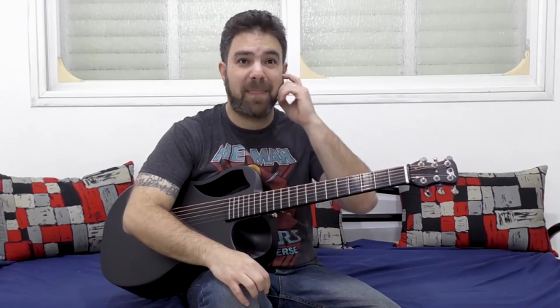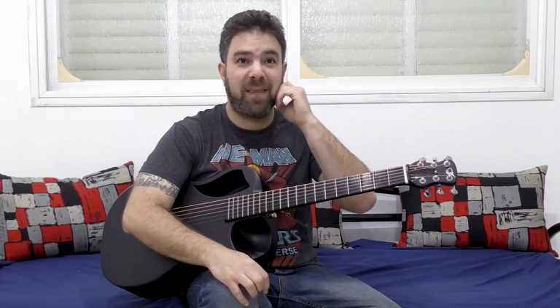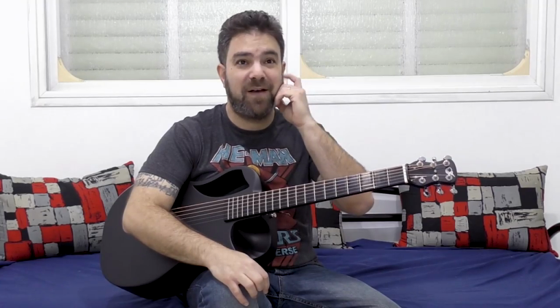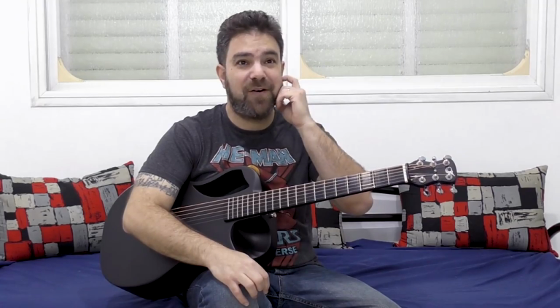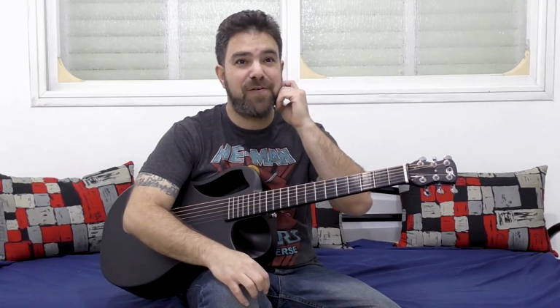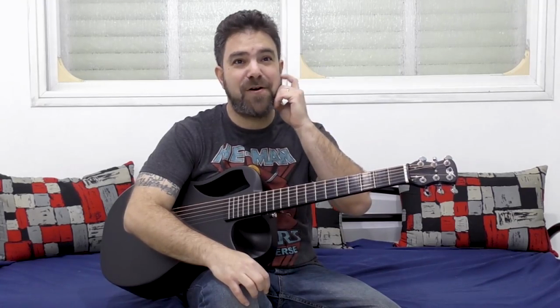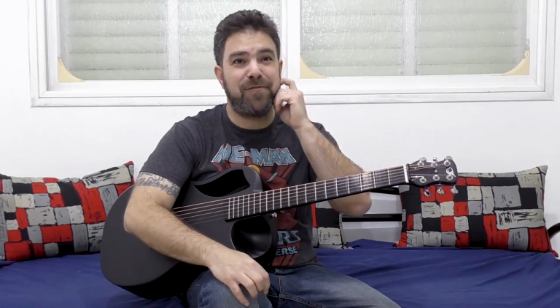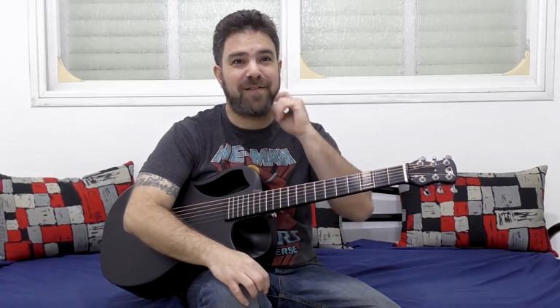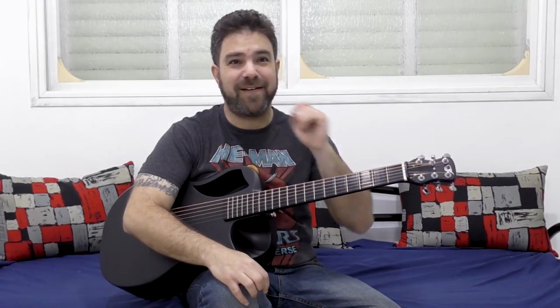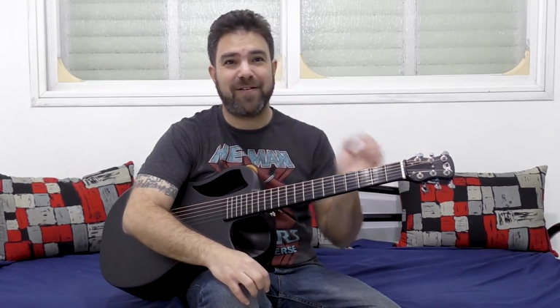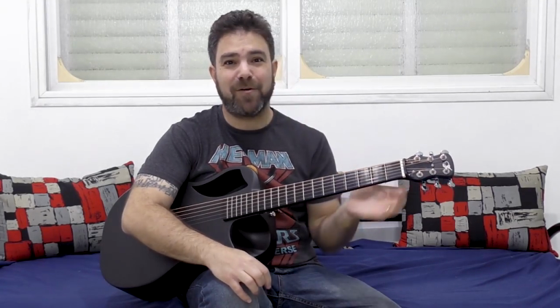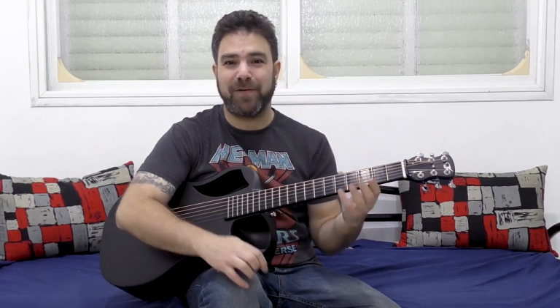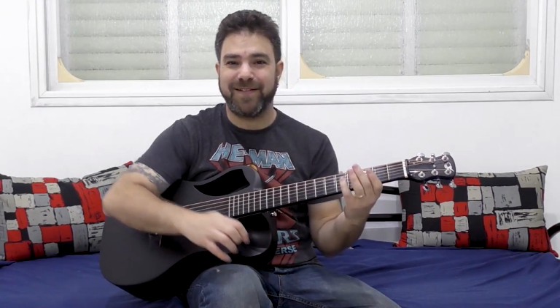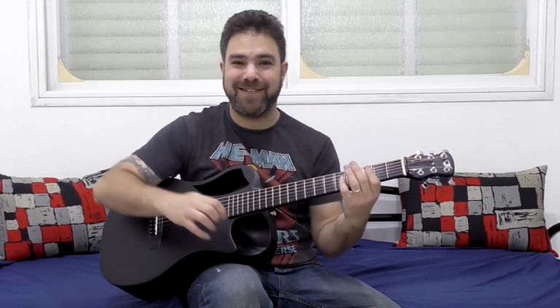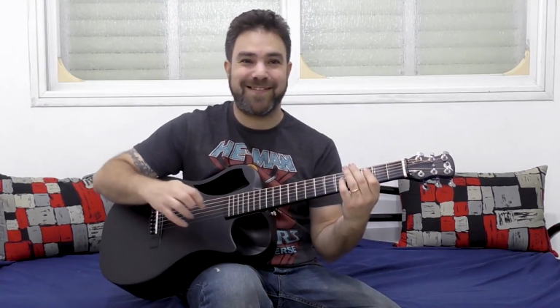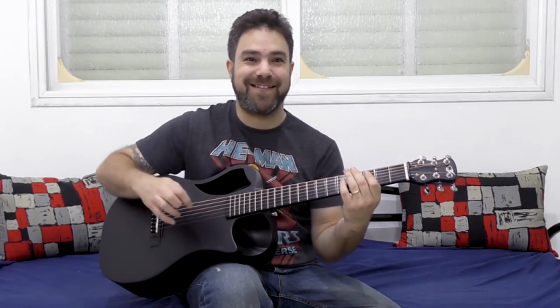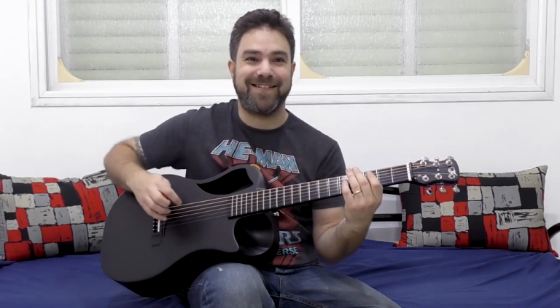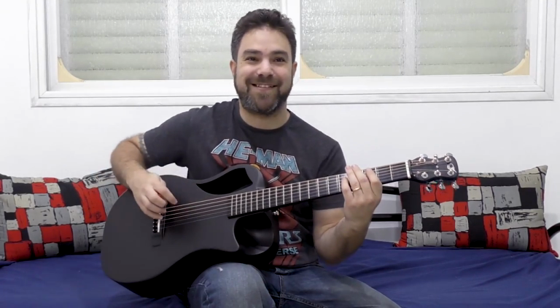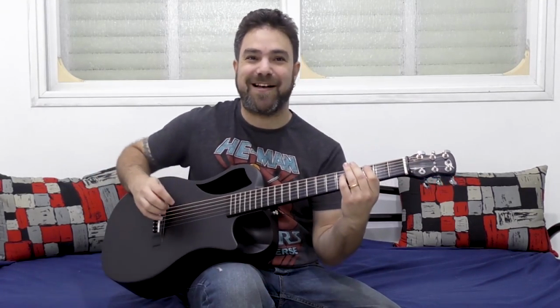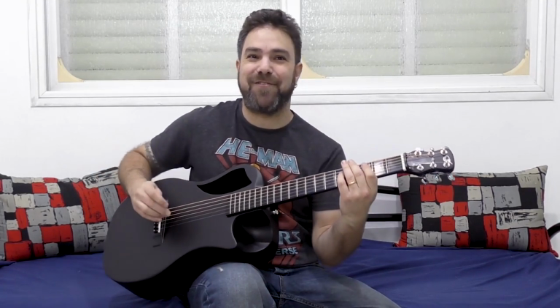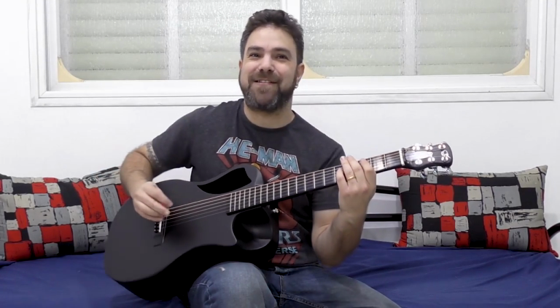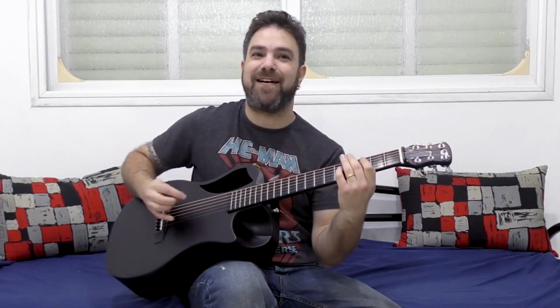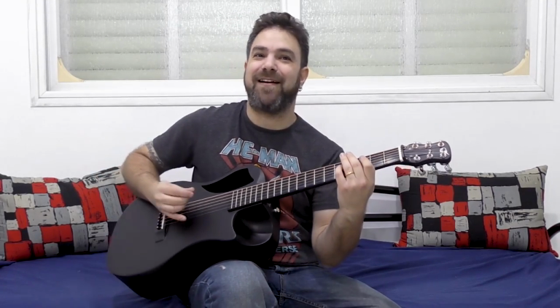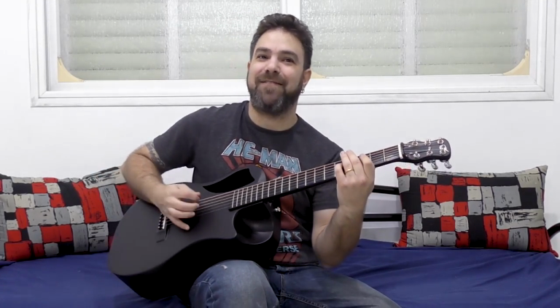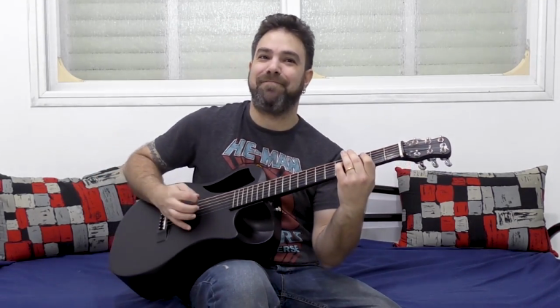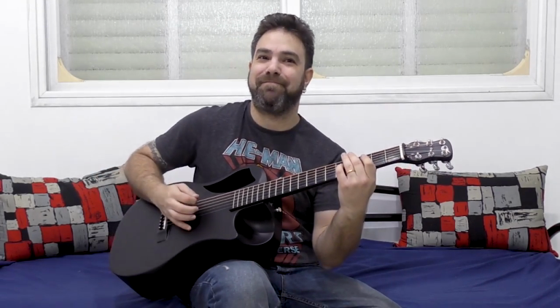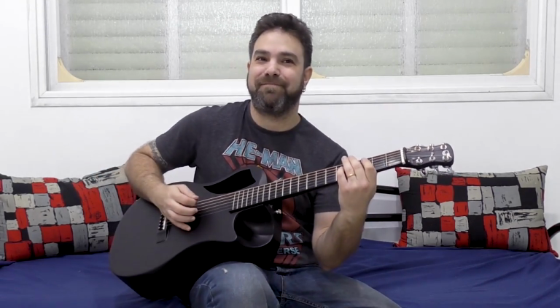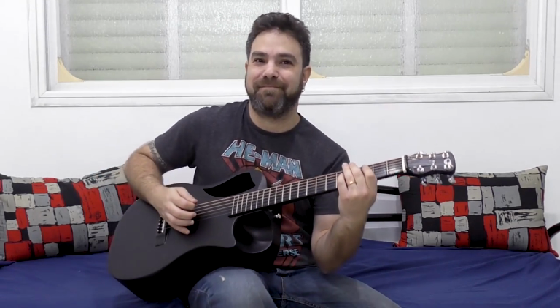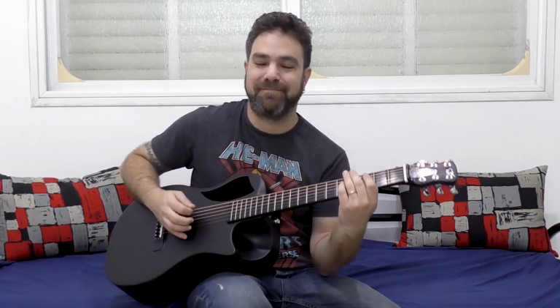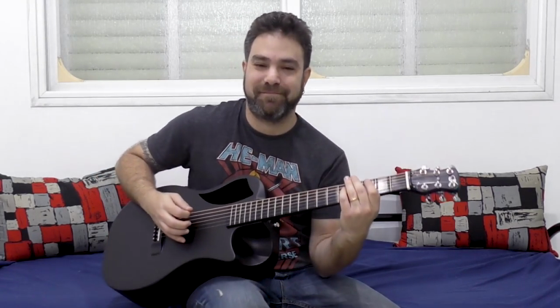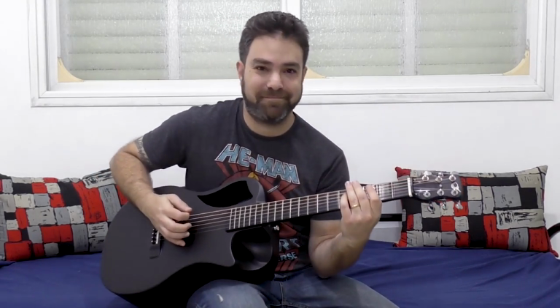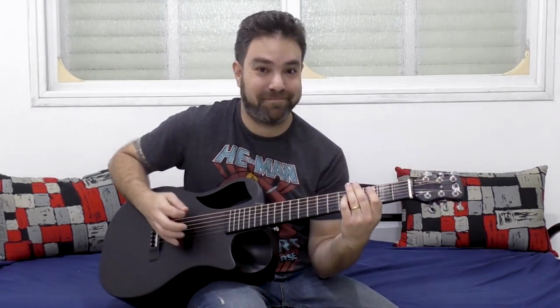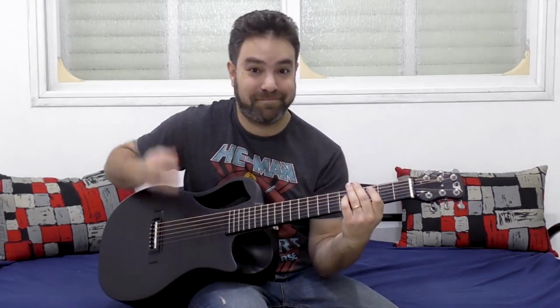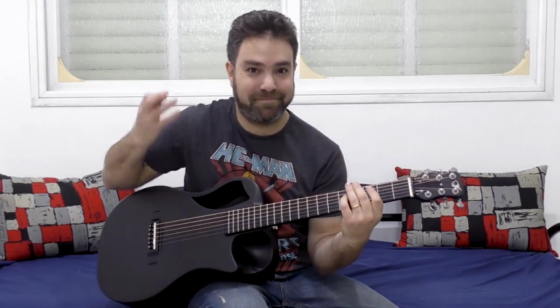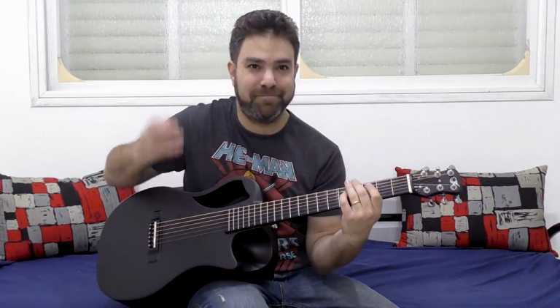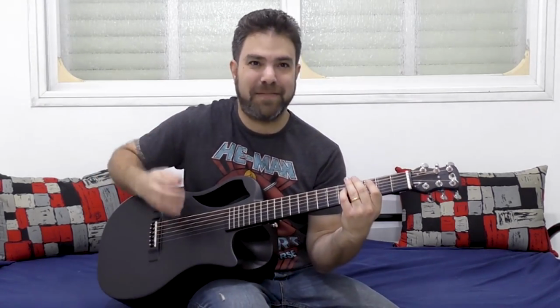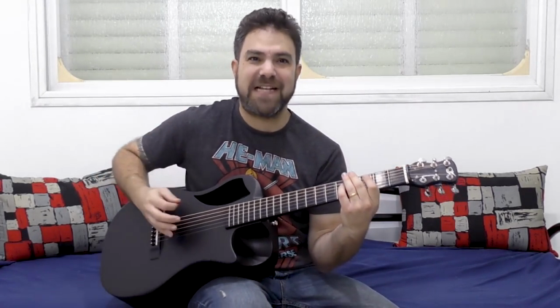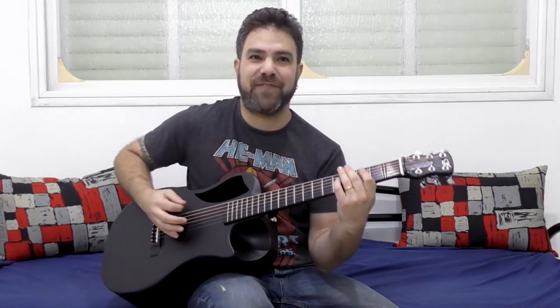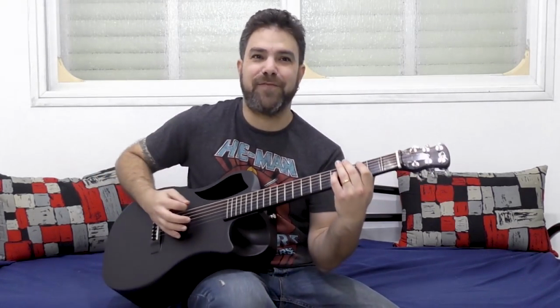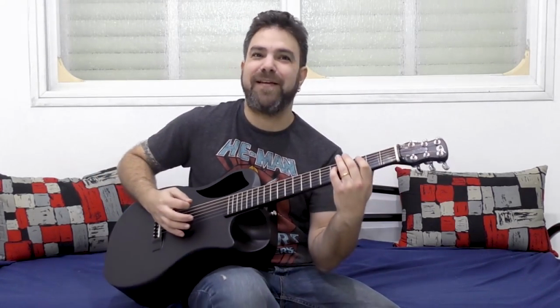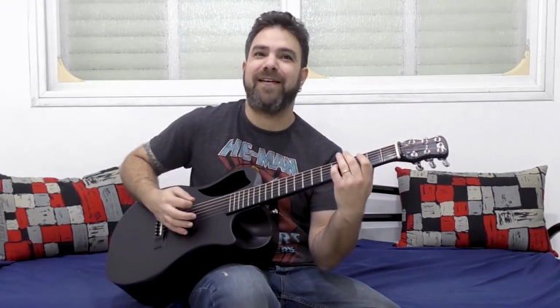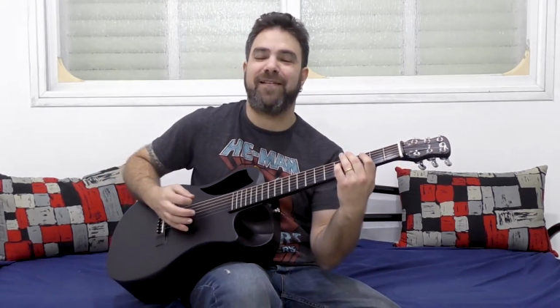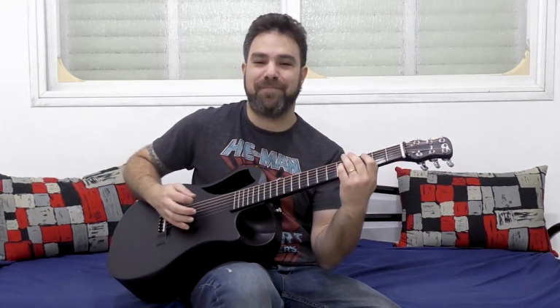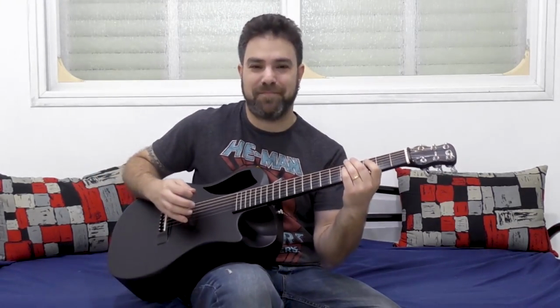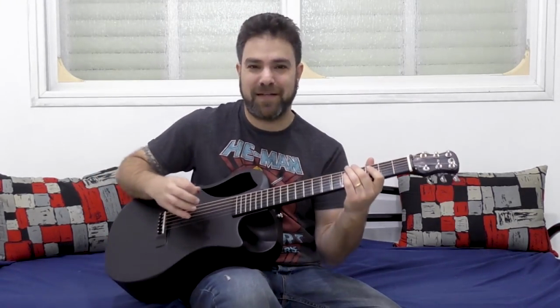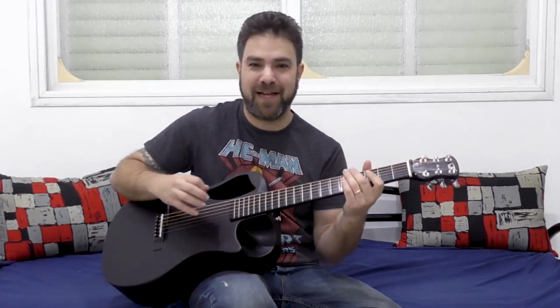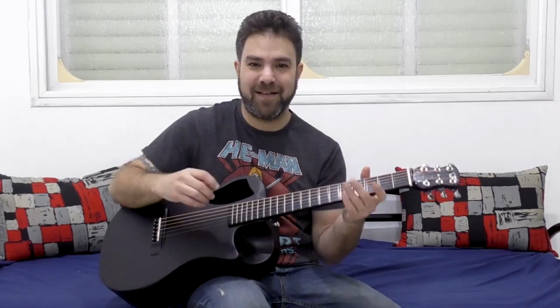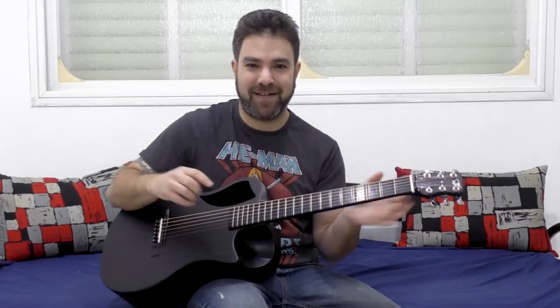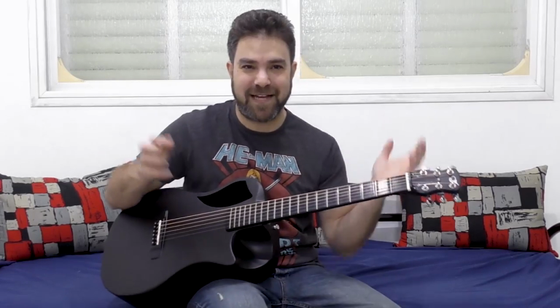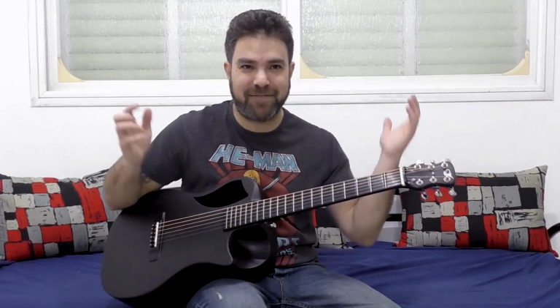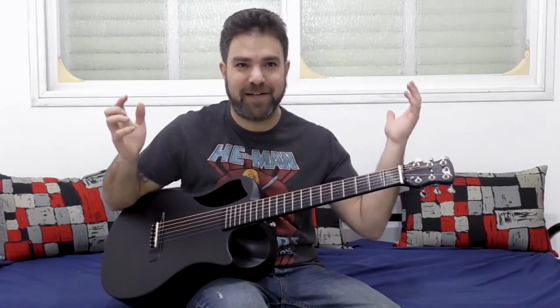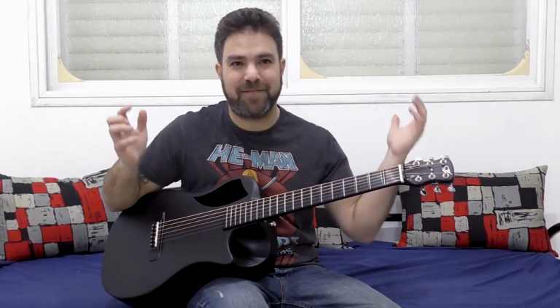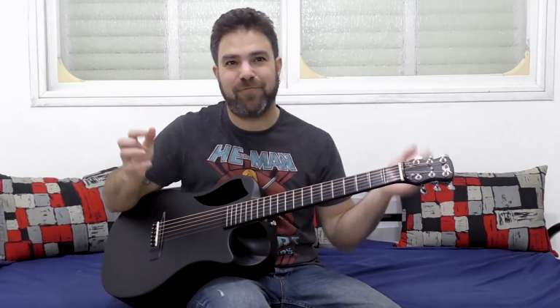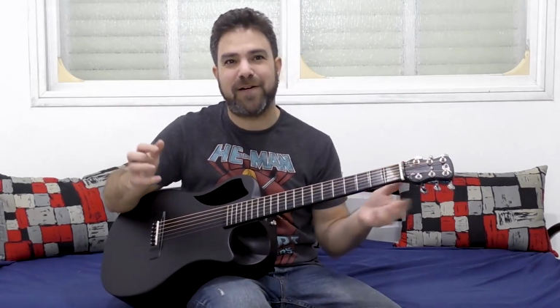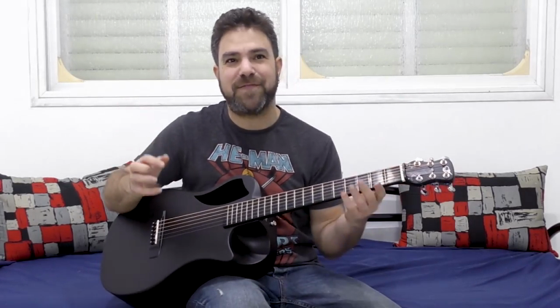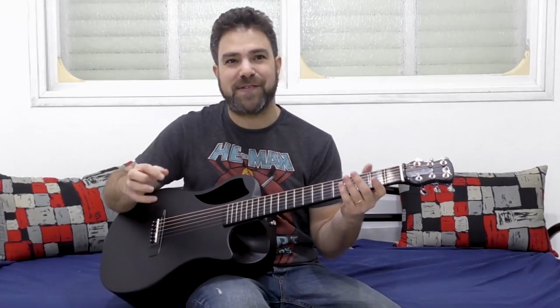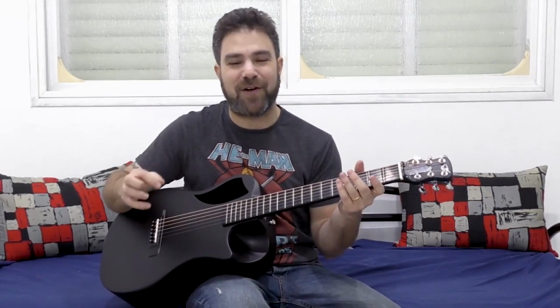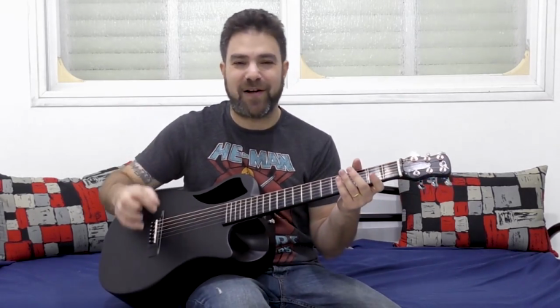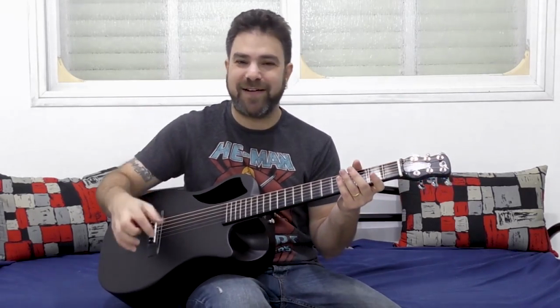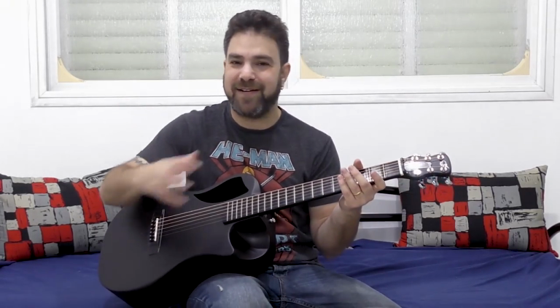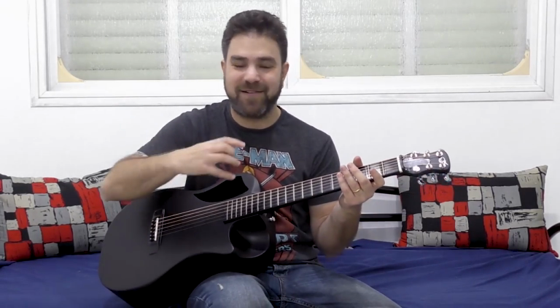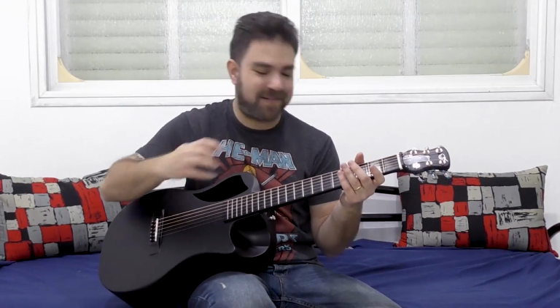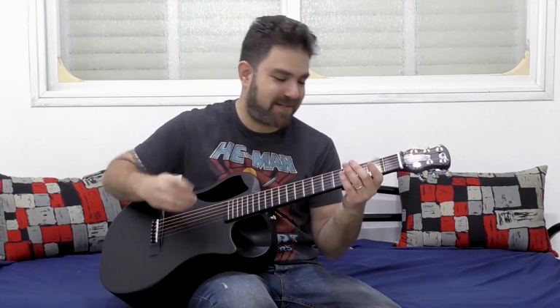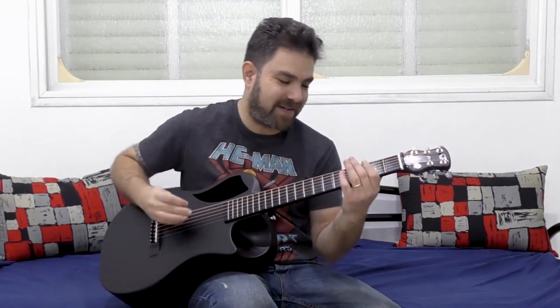Oh no! The guitar police is outside — blasphemy, playing electric riffs on an acoustic!